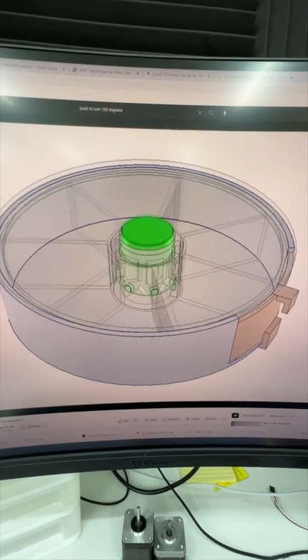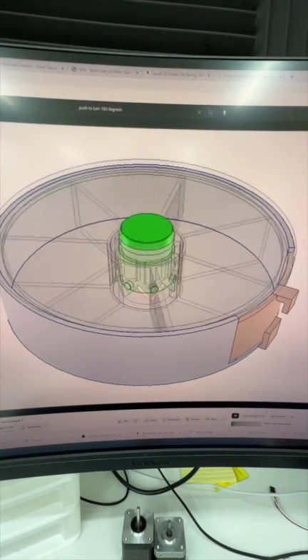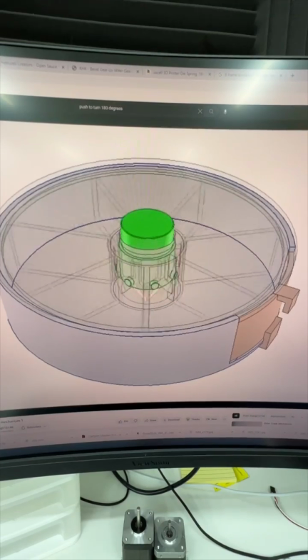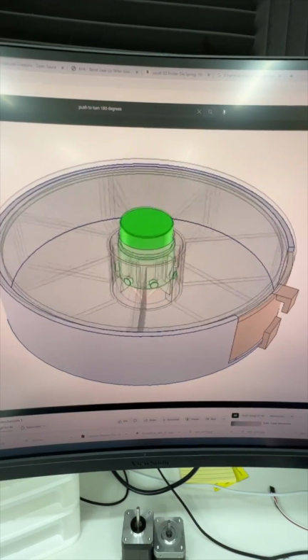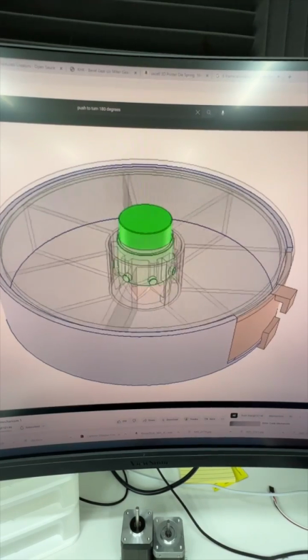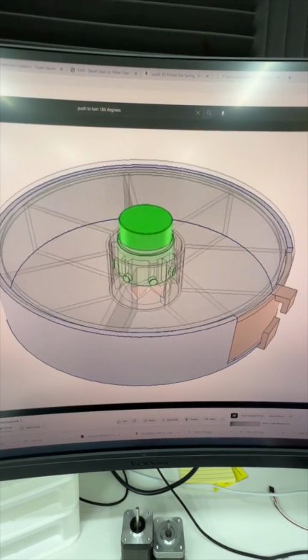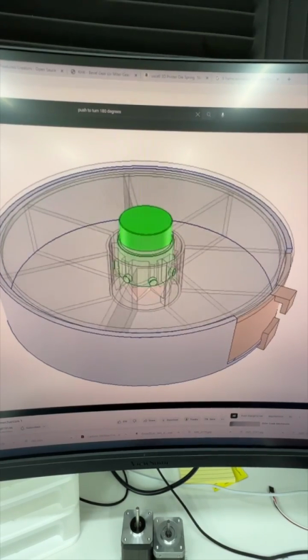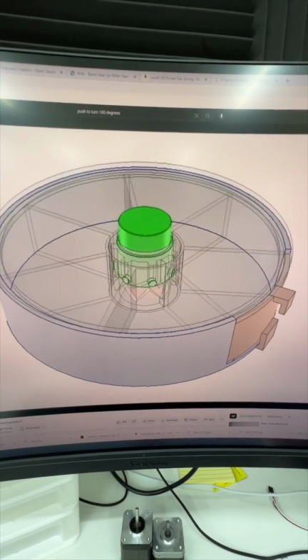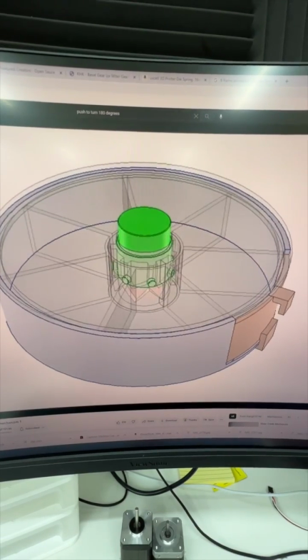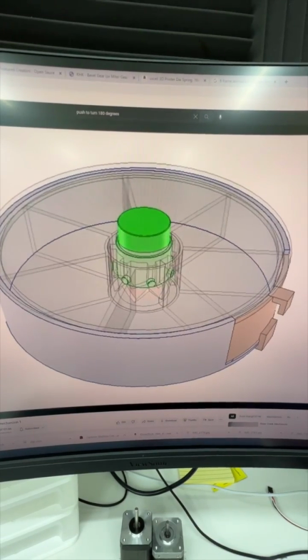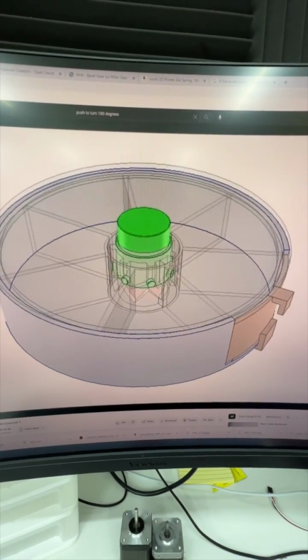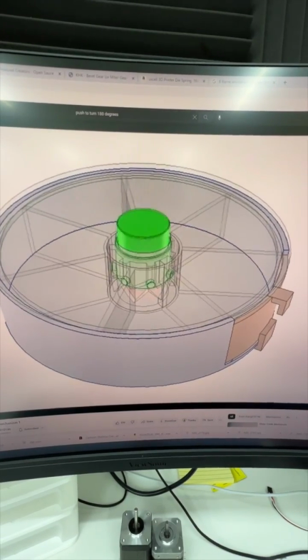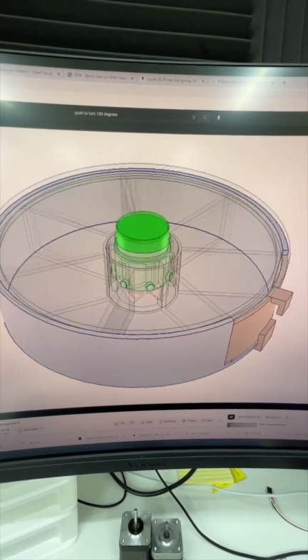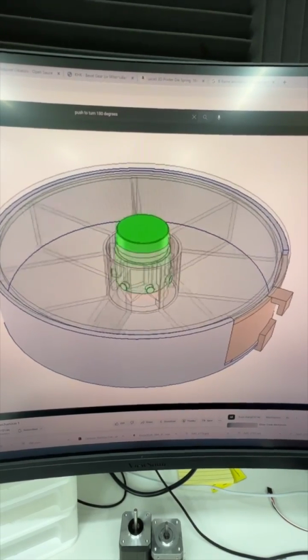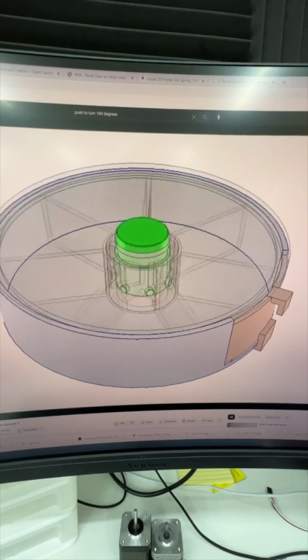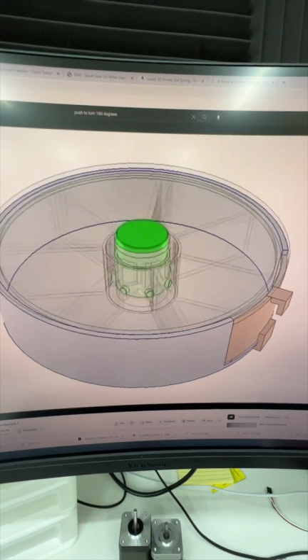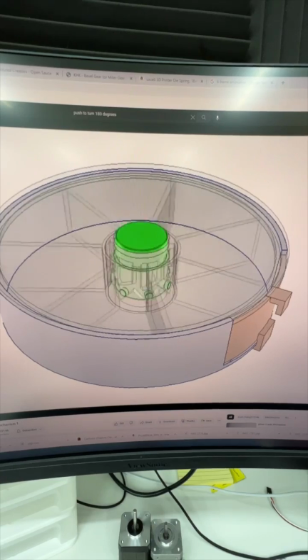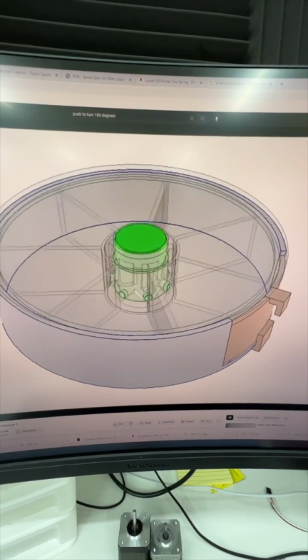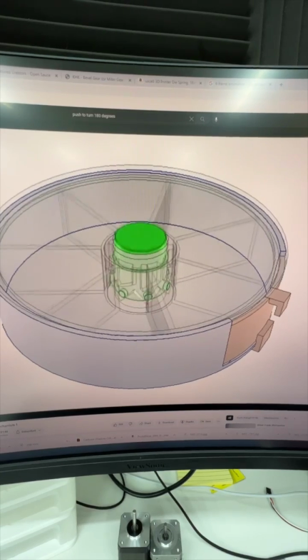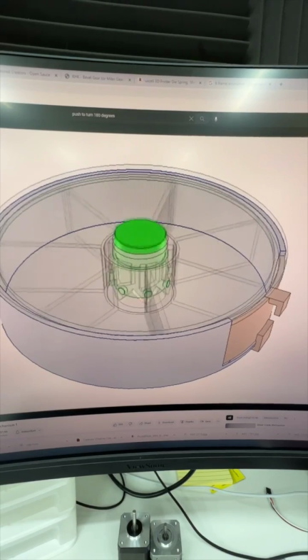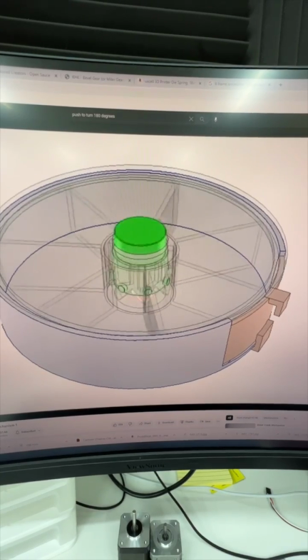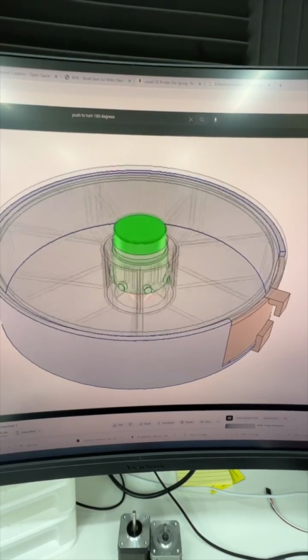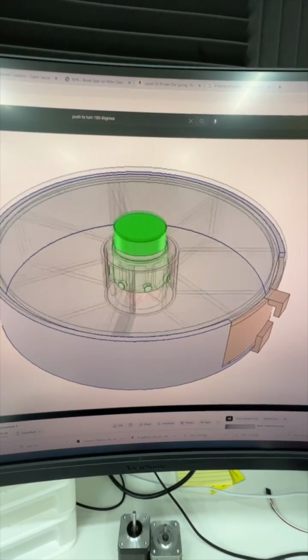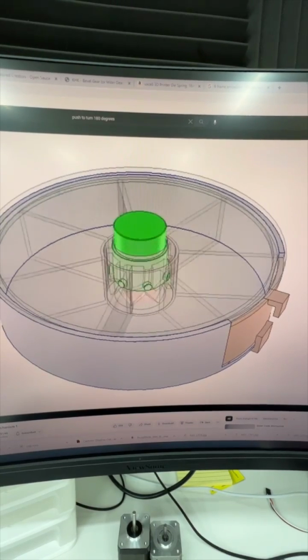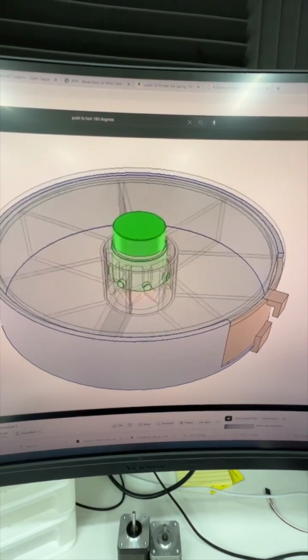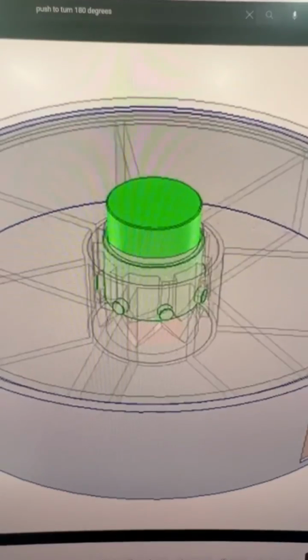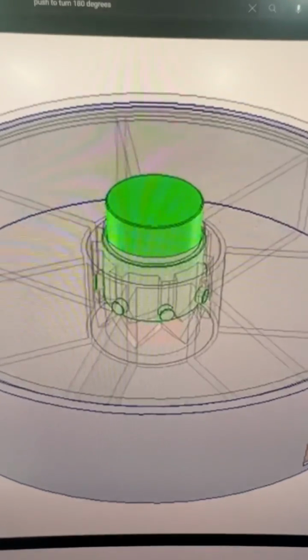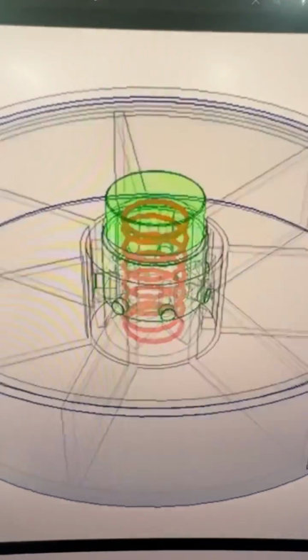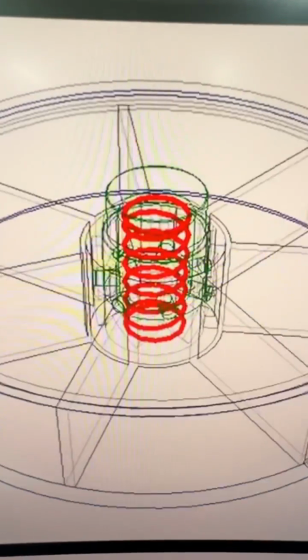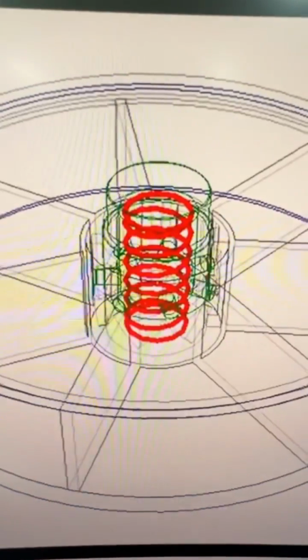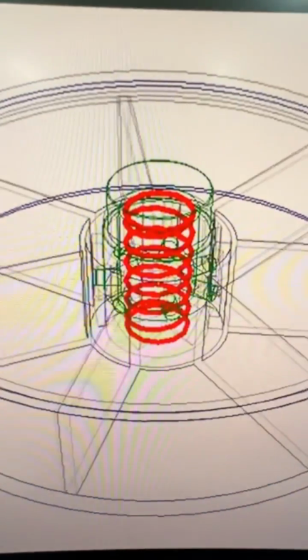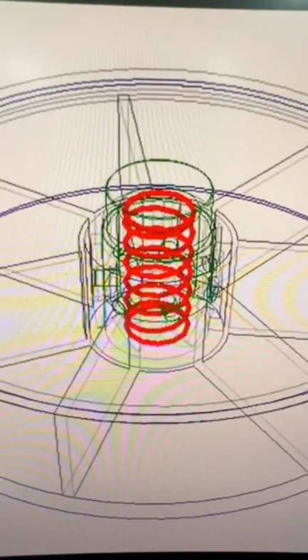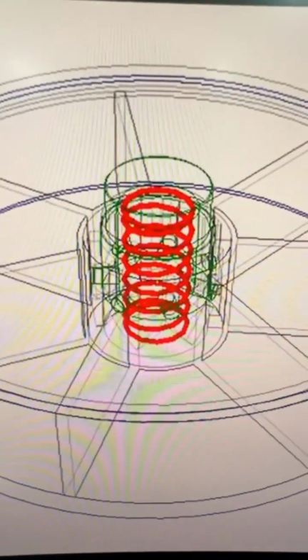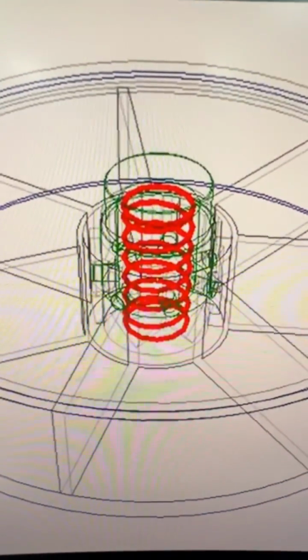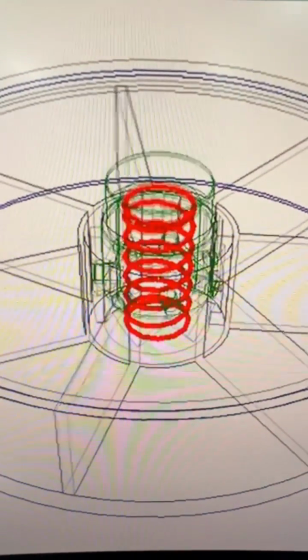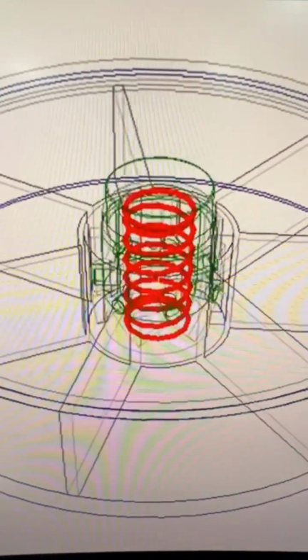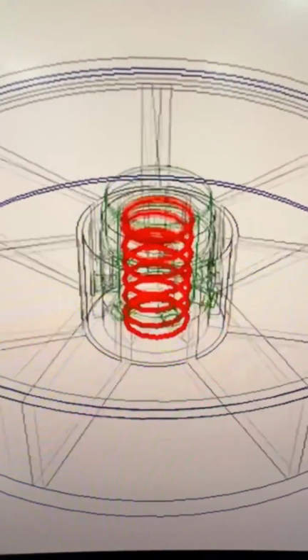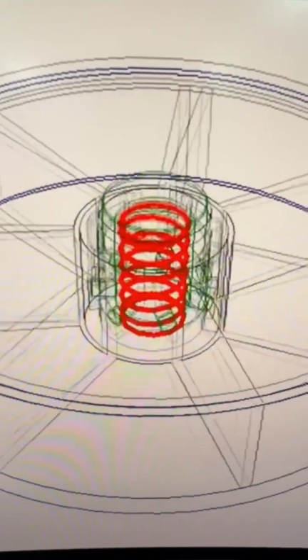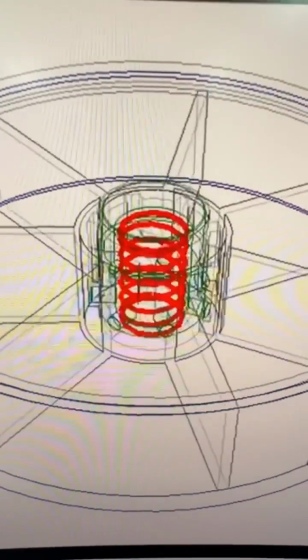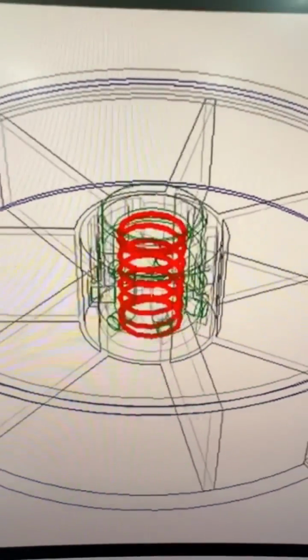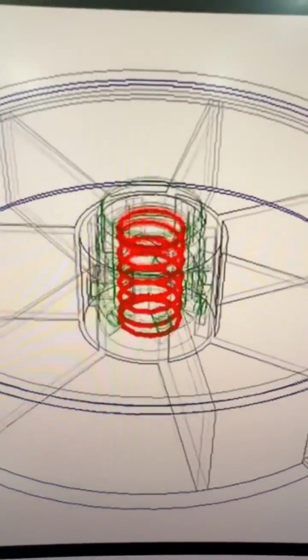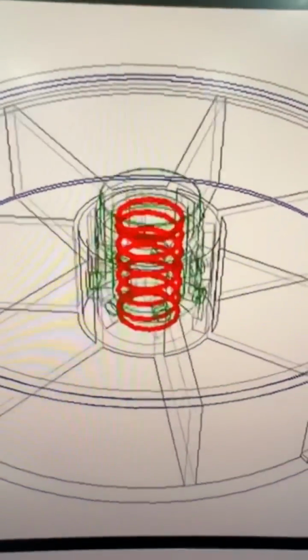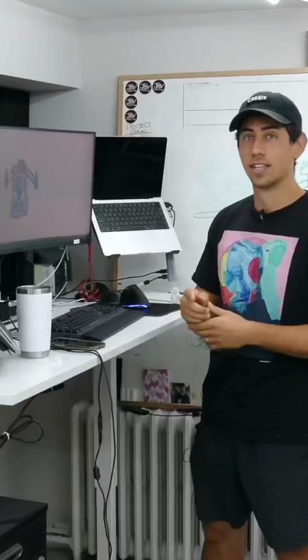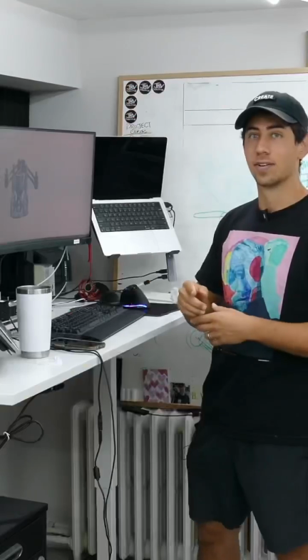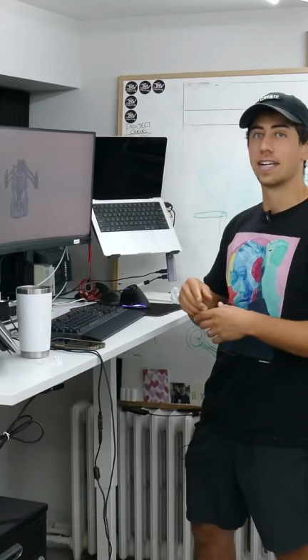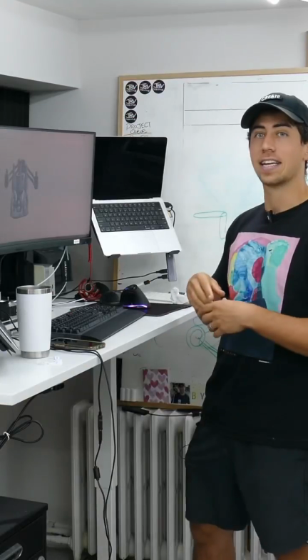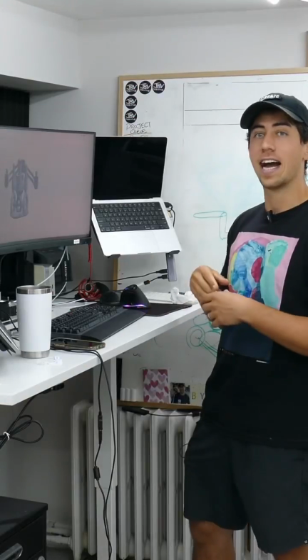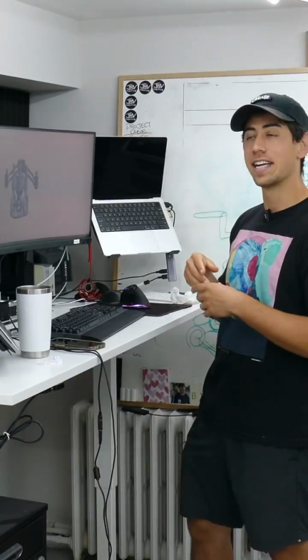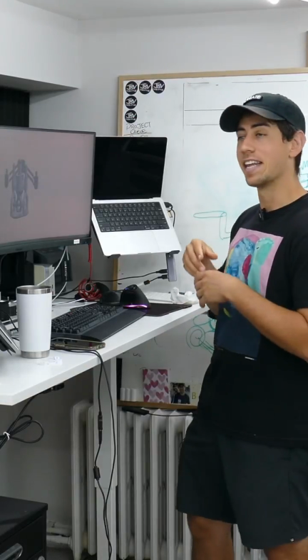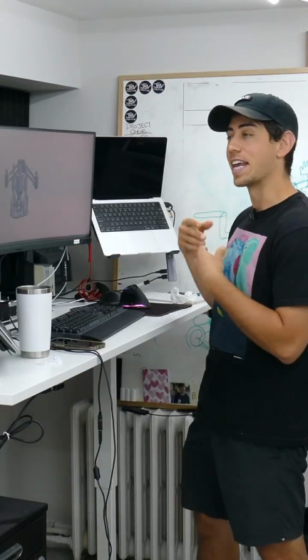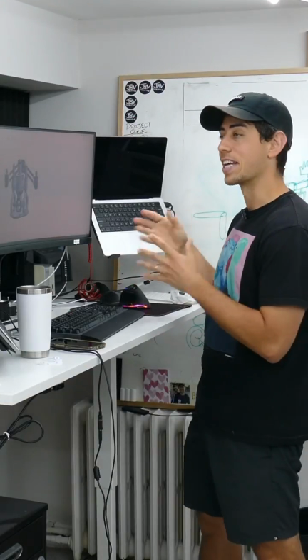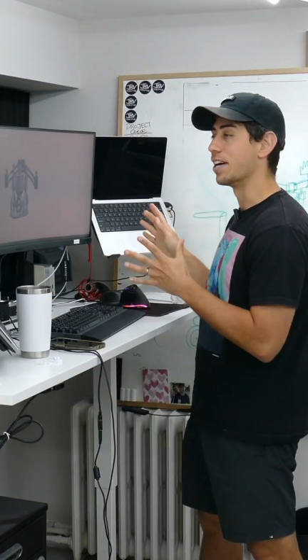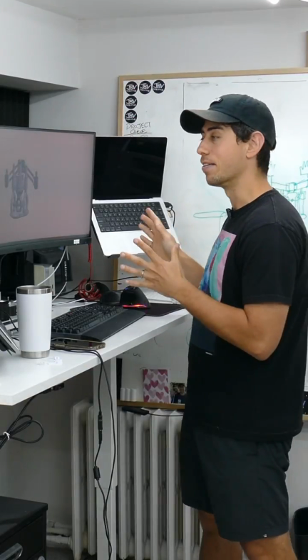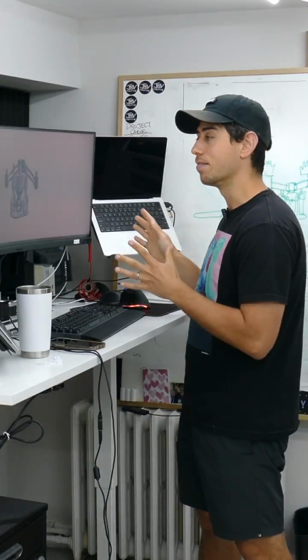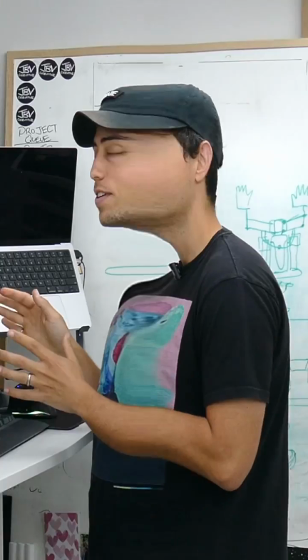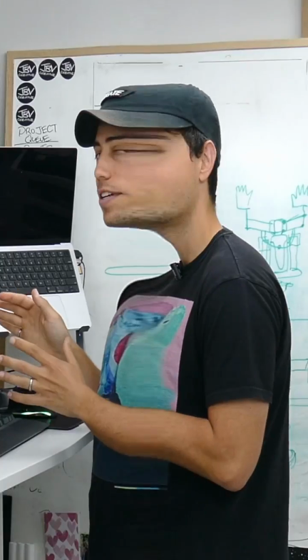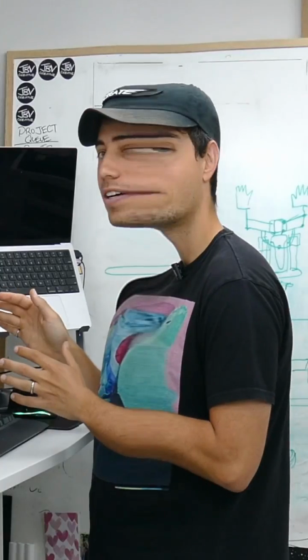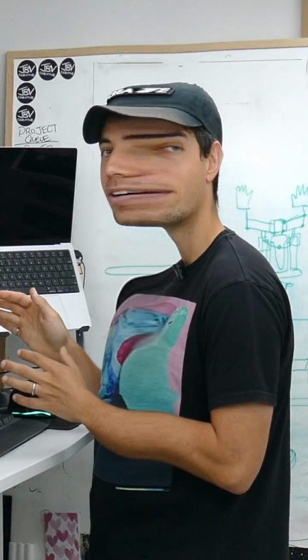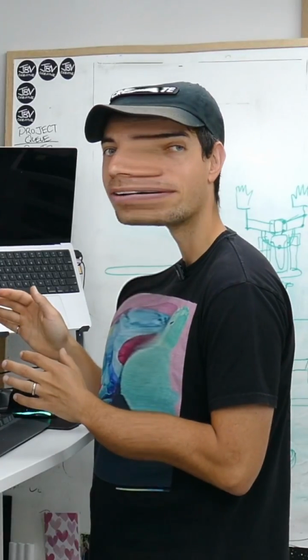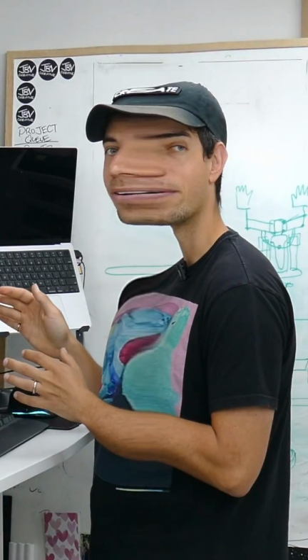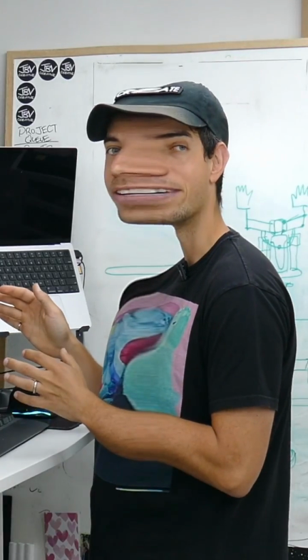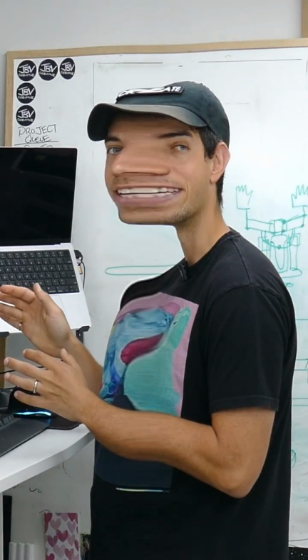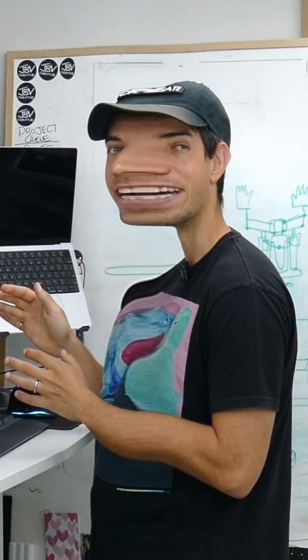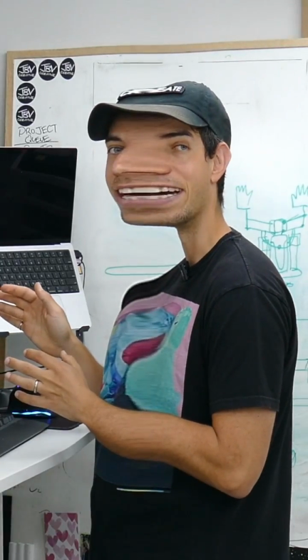But after some mechanism research, I decided it was a little too complicated for this project, which I have a deadline for, so I decided to let it go. Or did I?